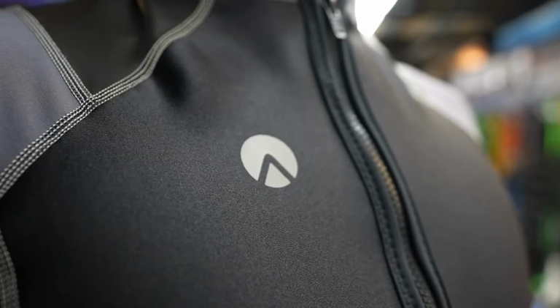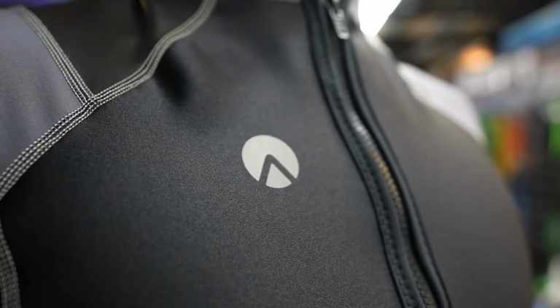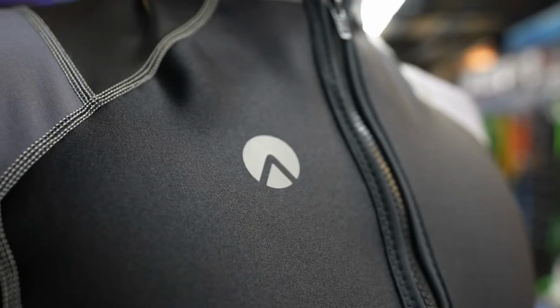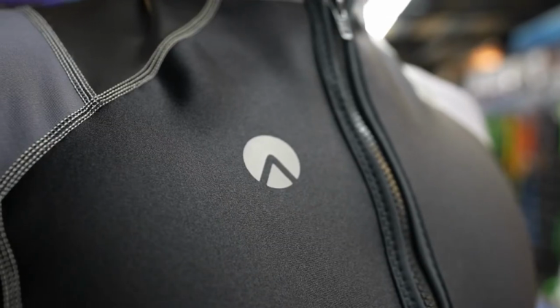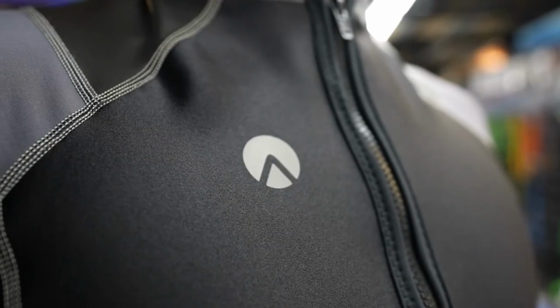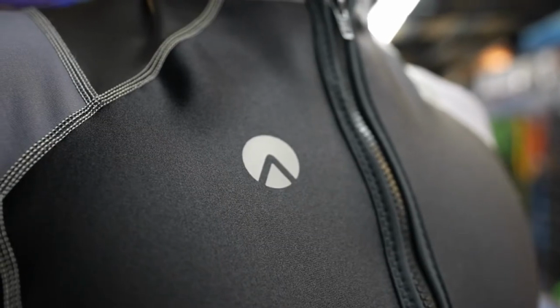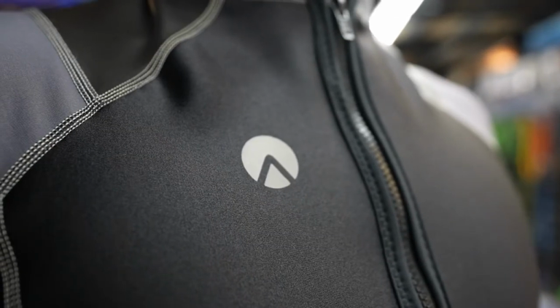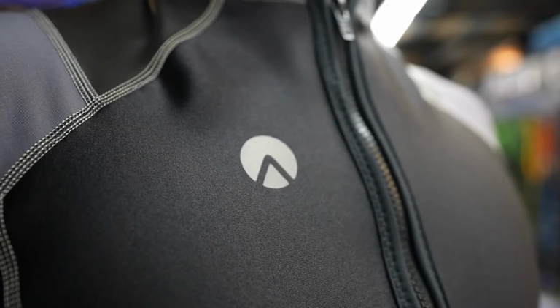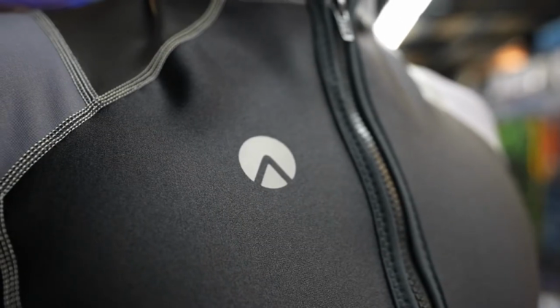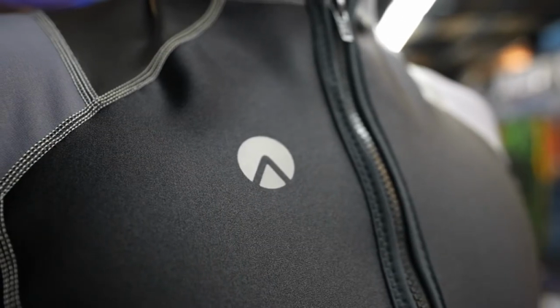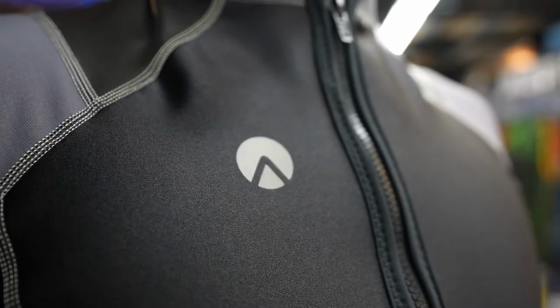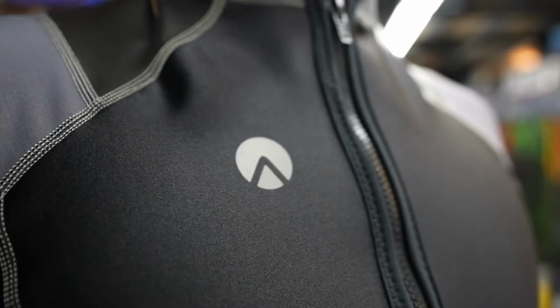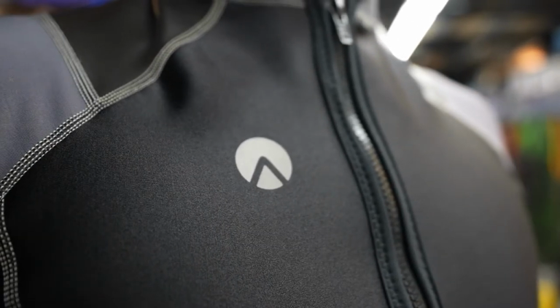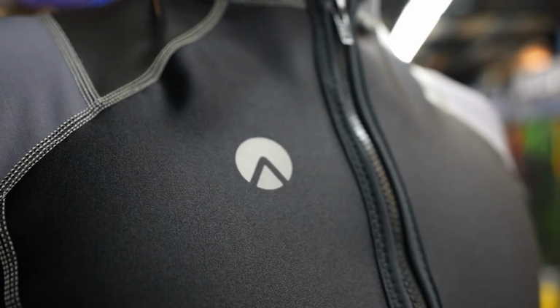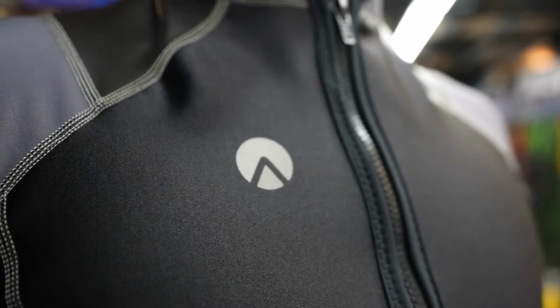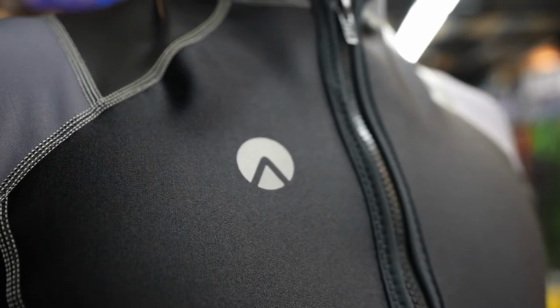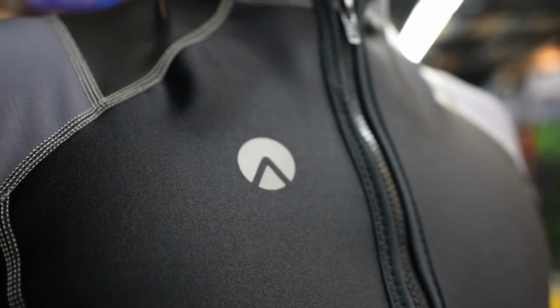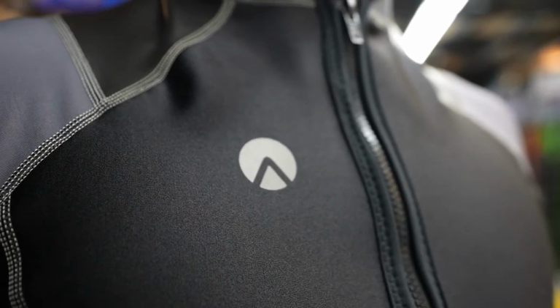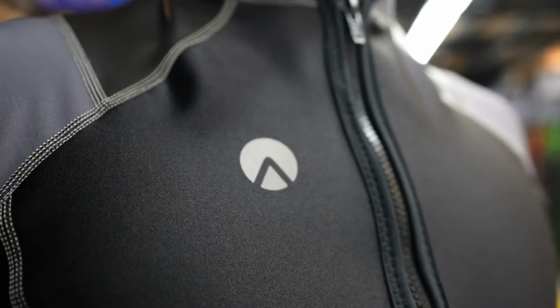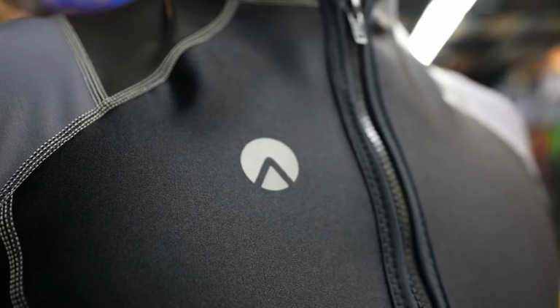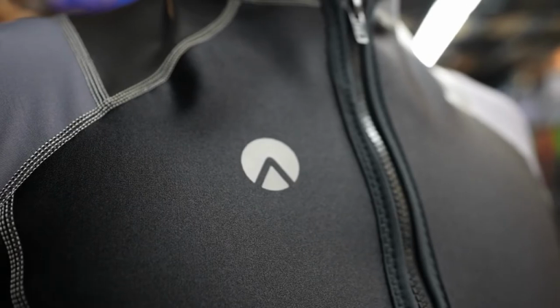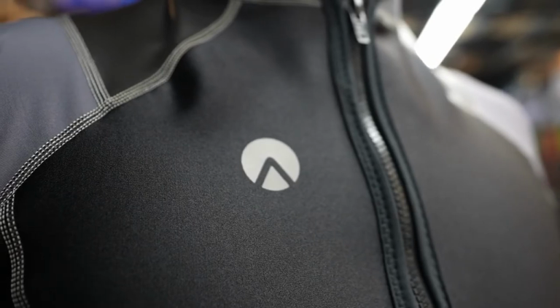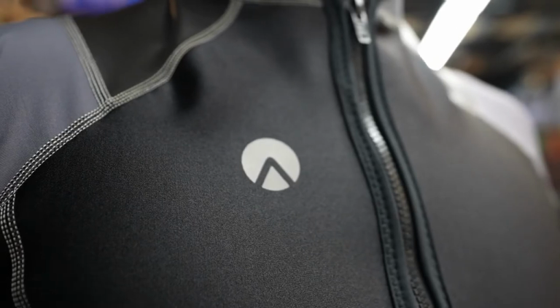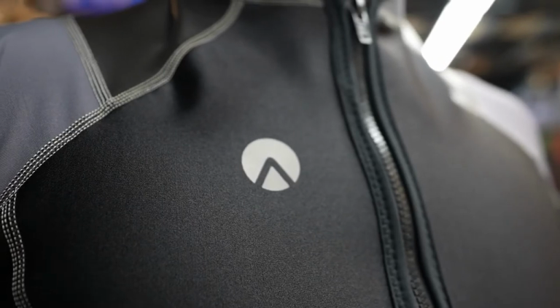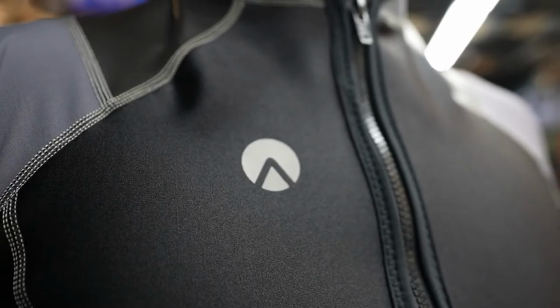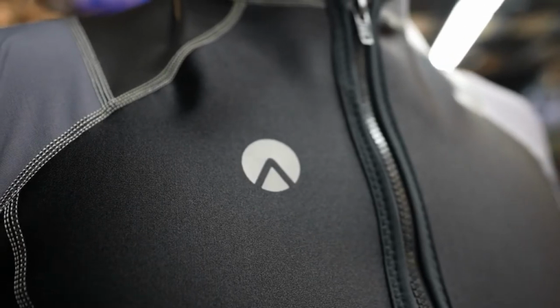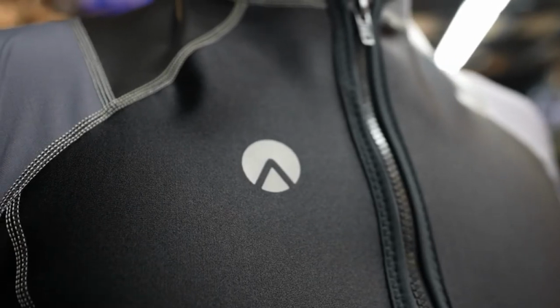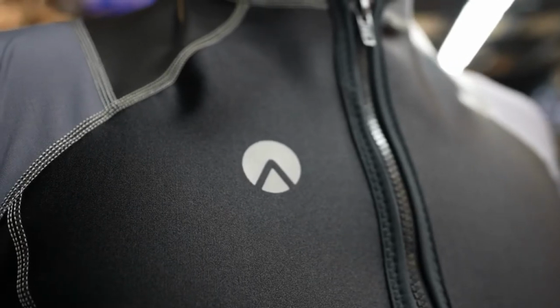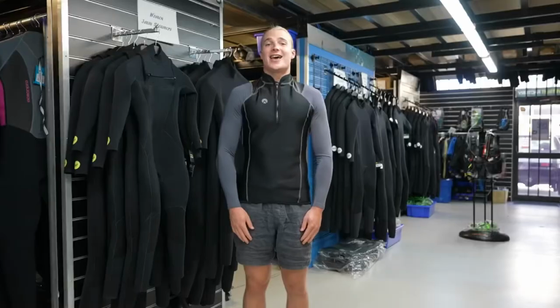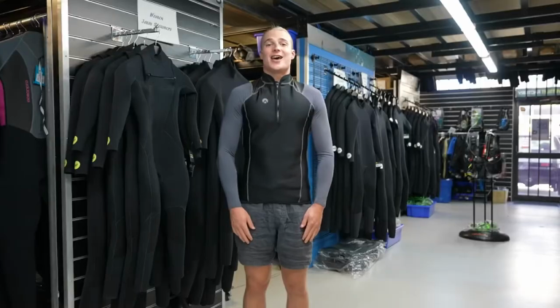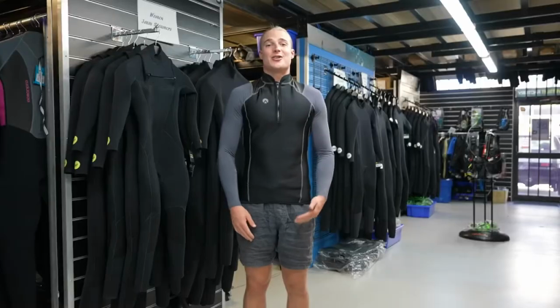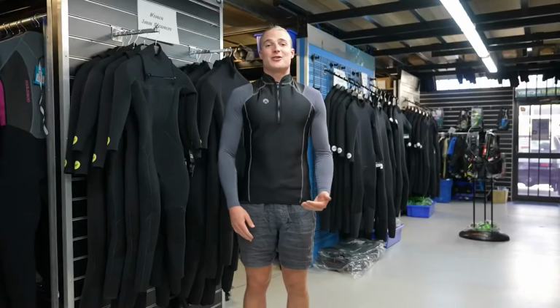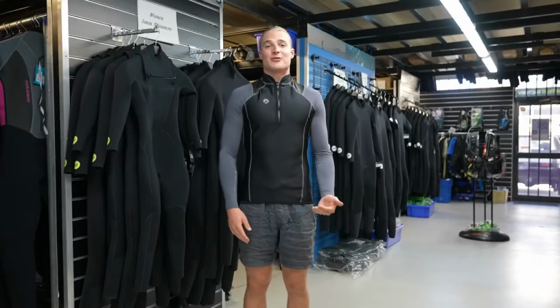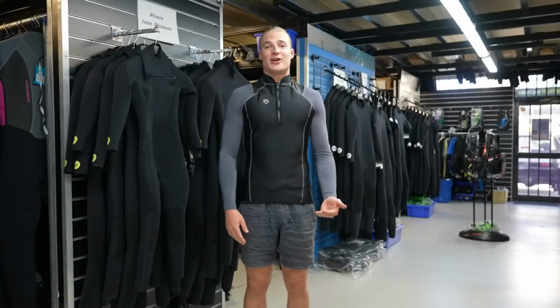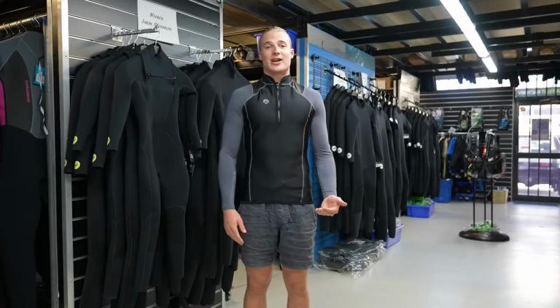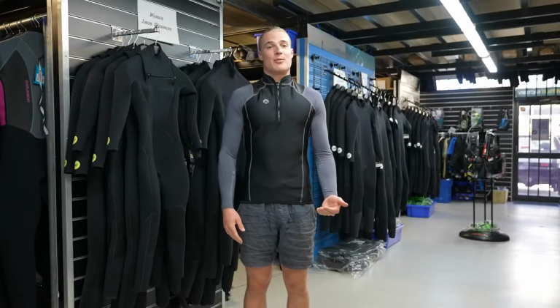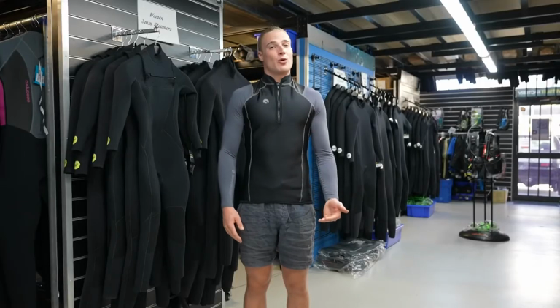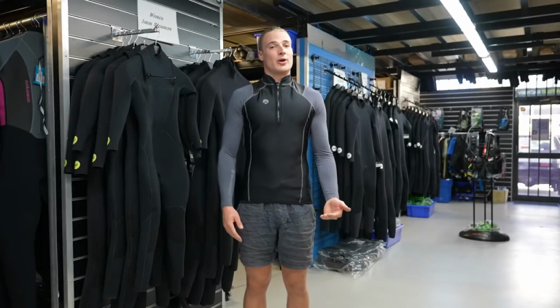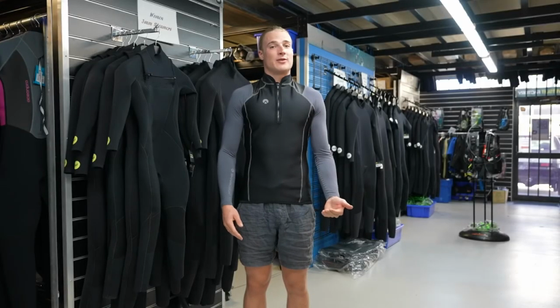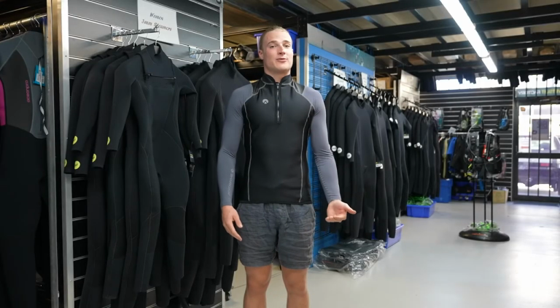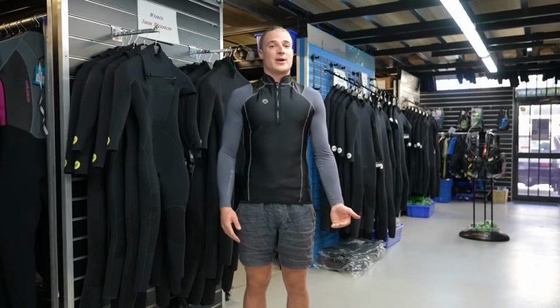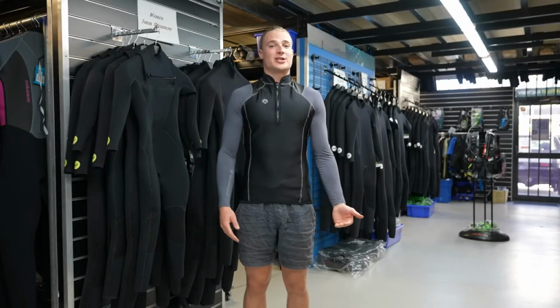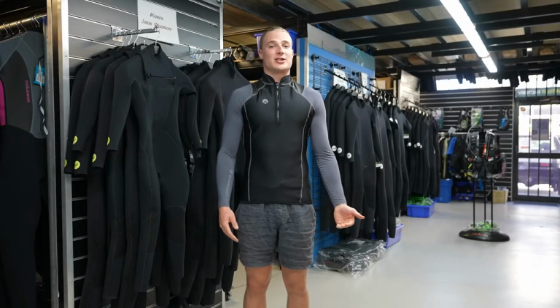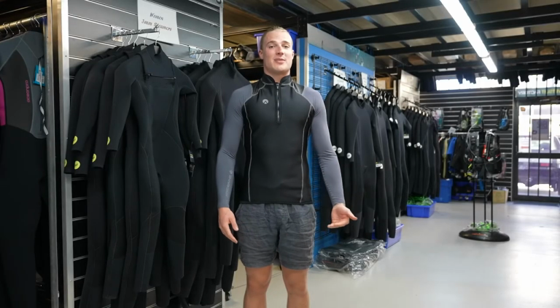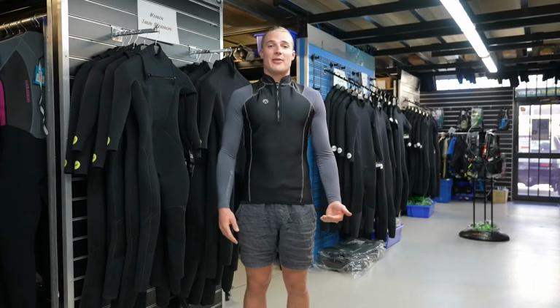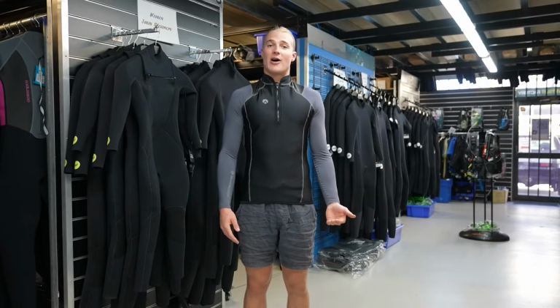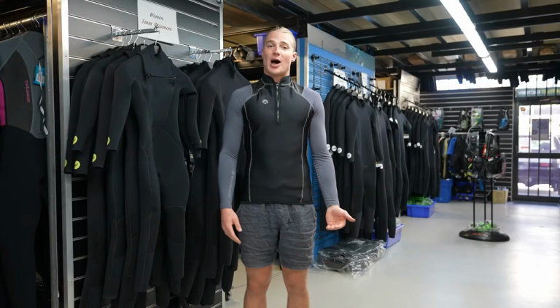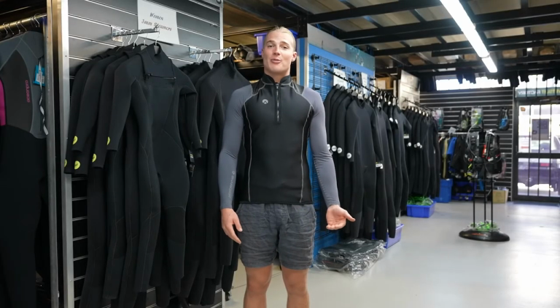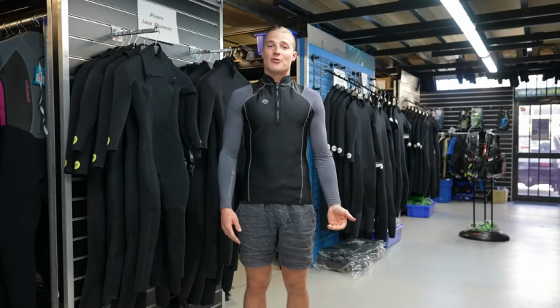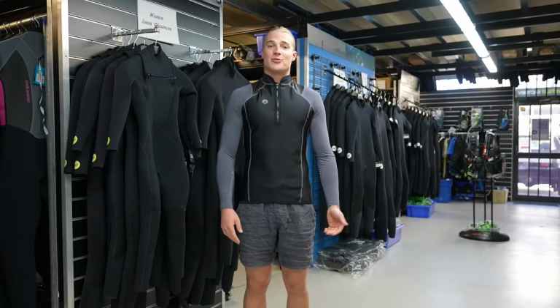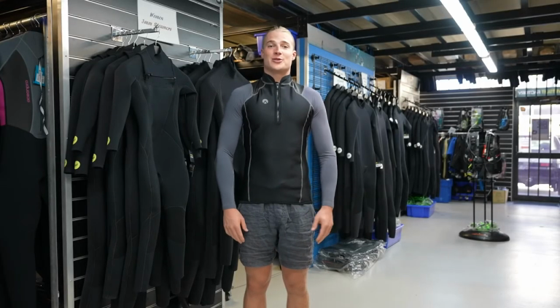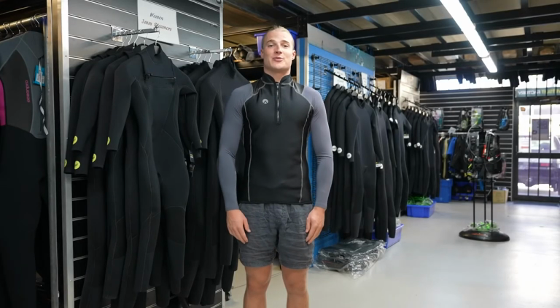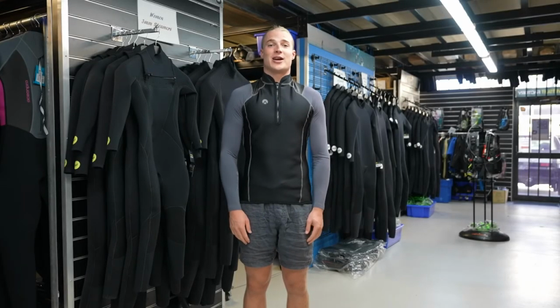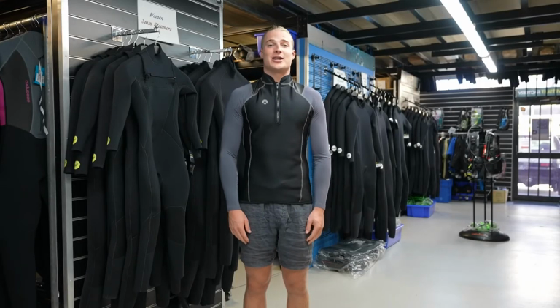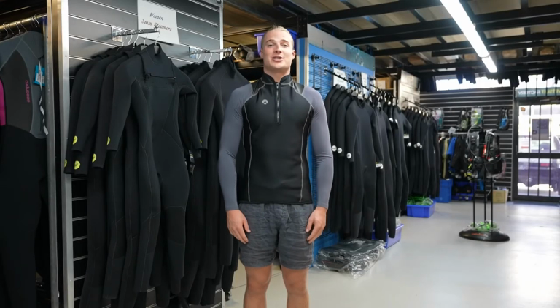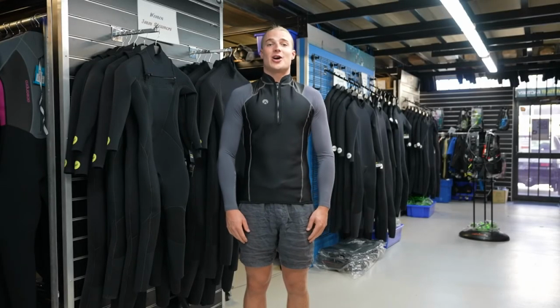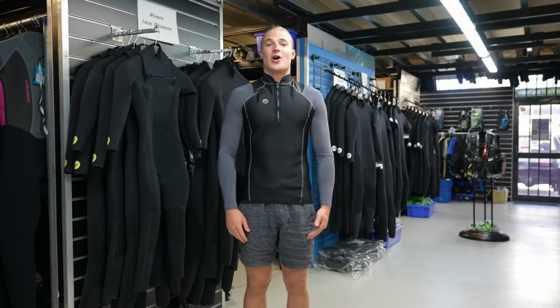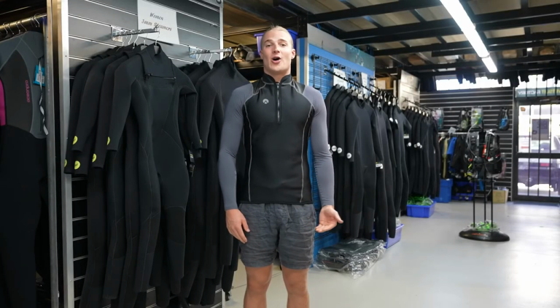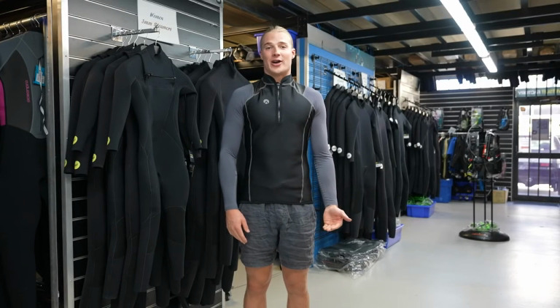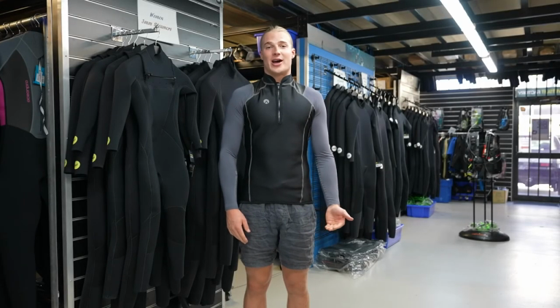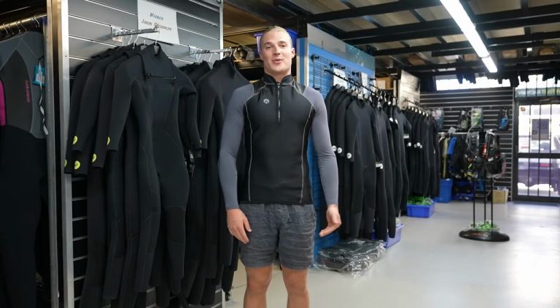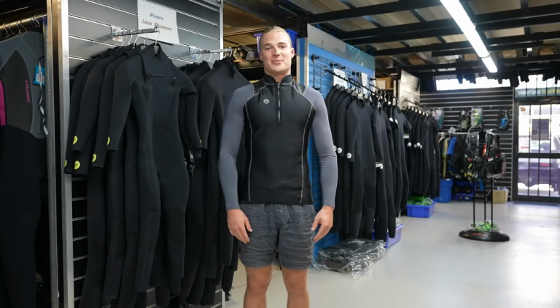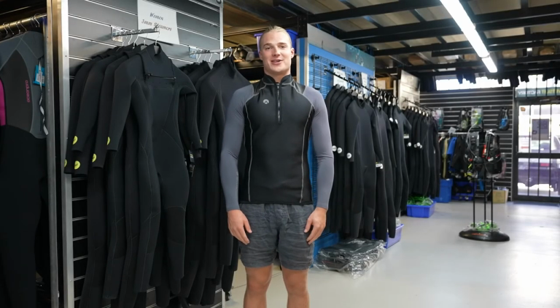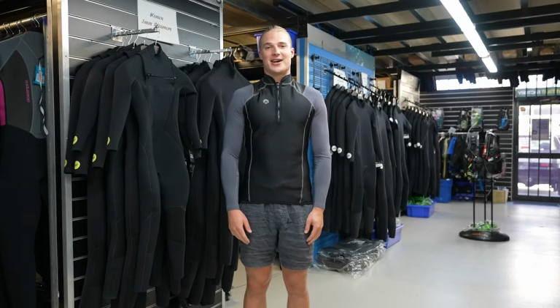So this is how you get the perfect fit for your Sharkskin products. You can find out more information about the high performance range on our website.